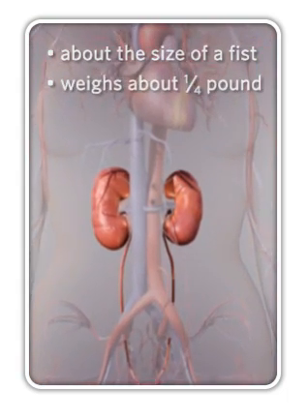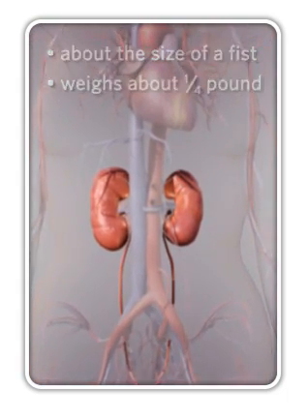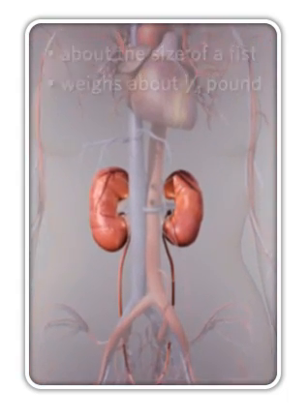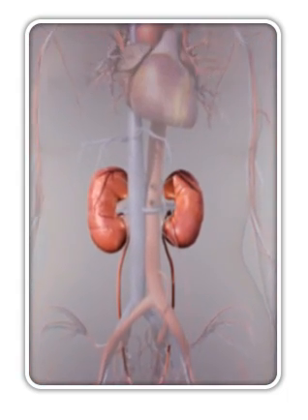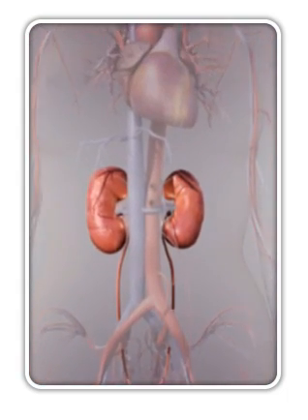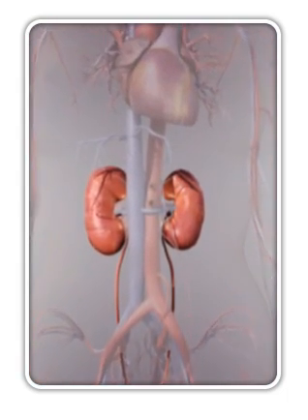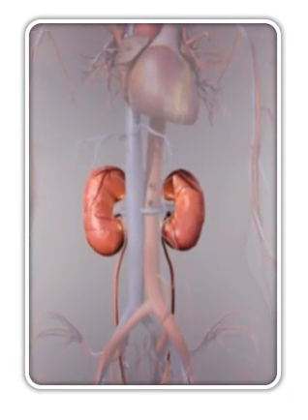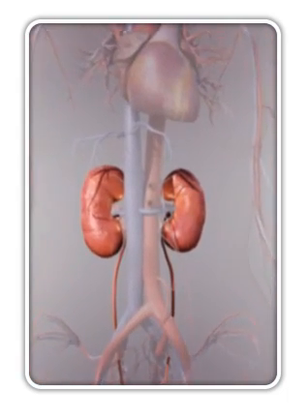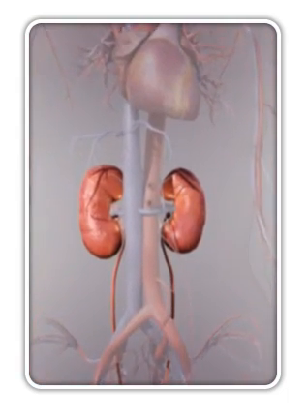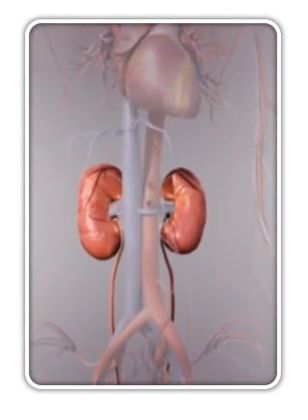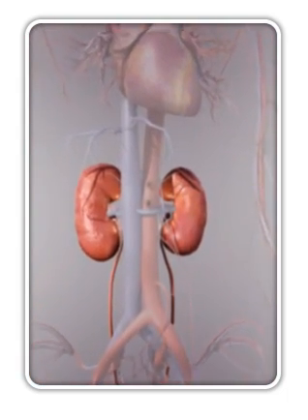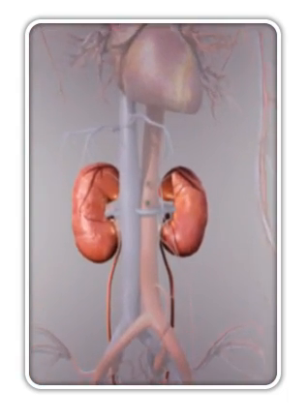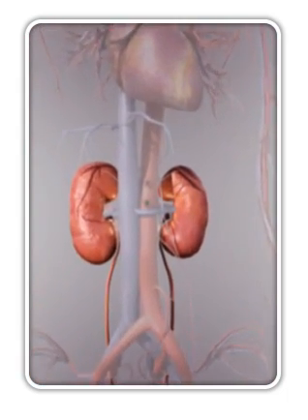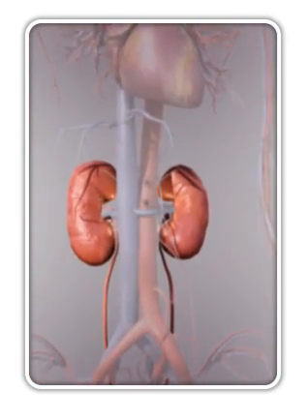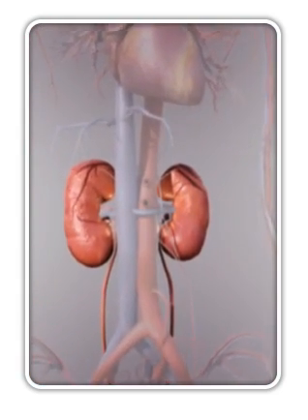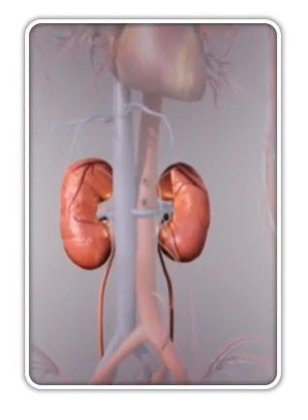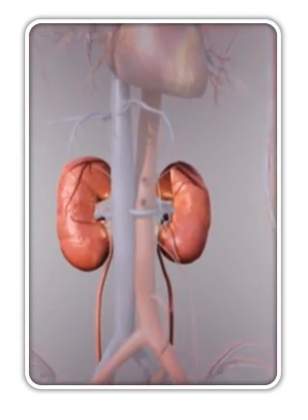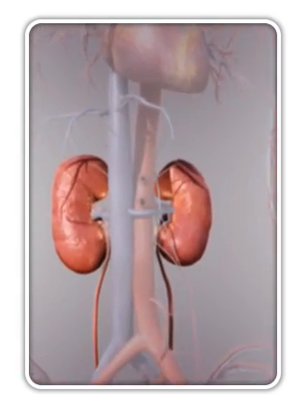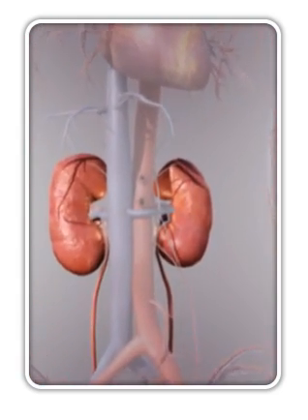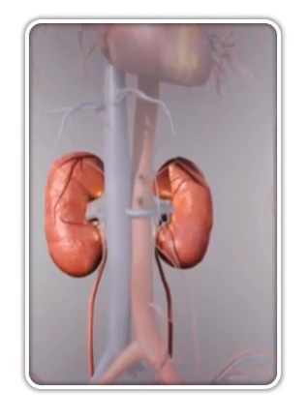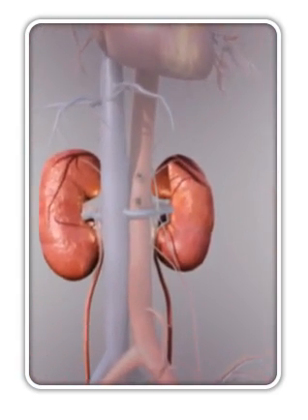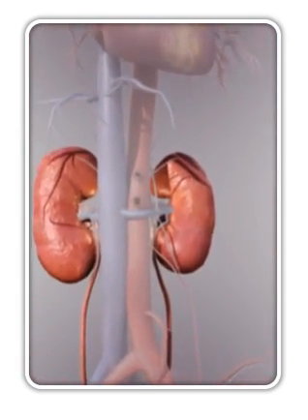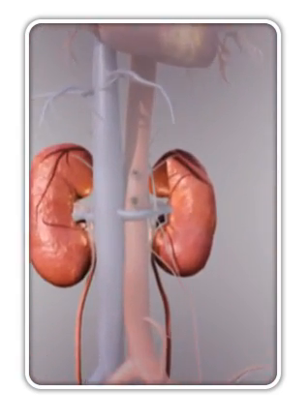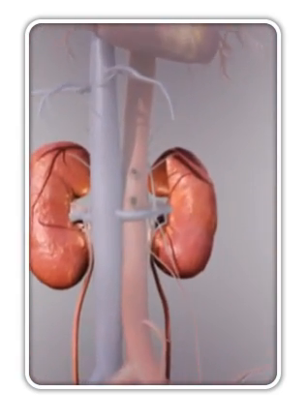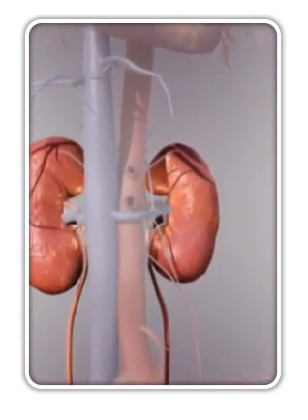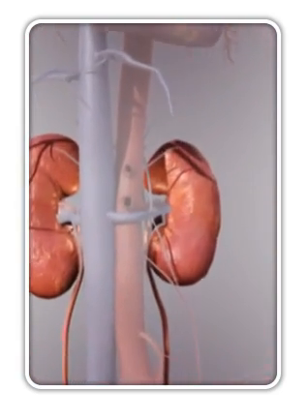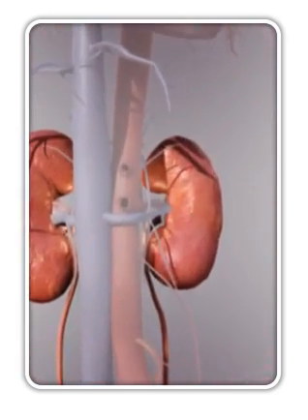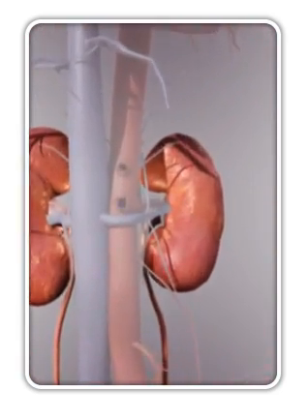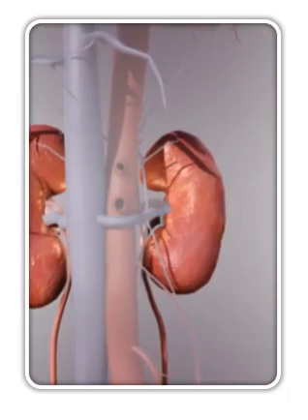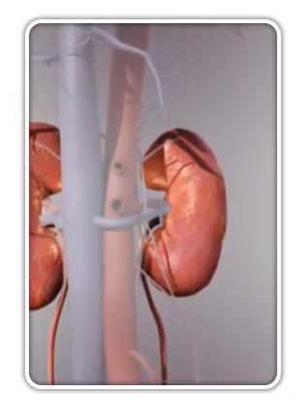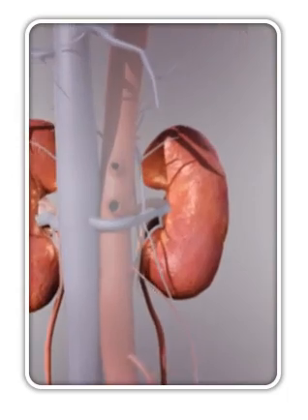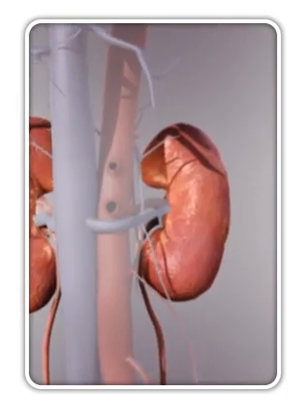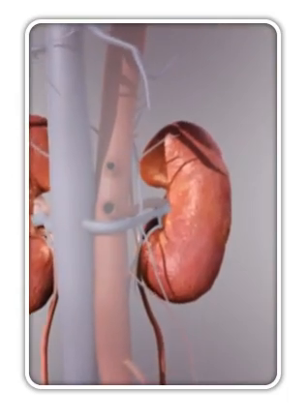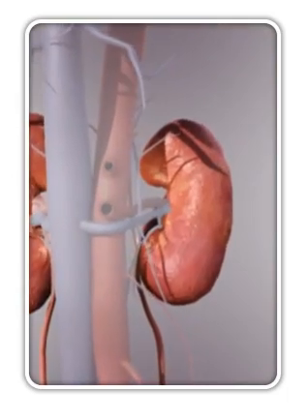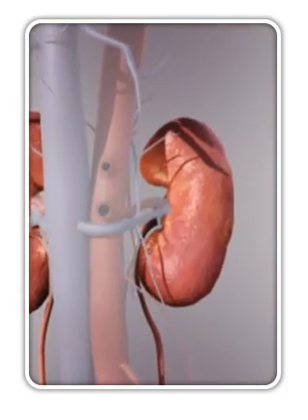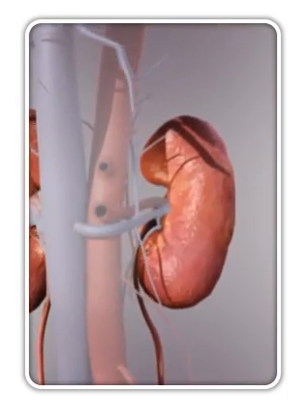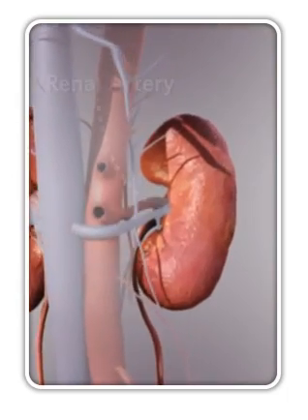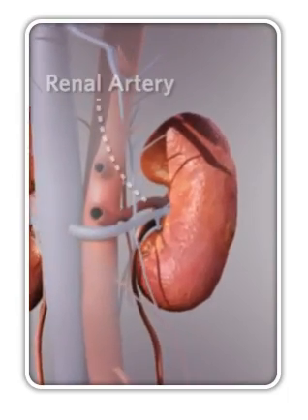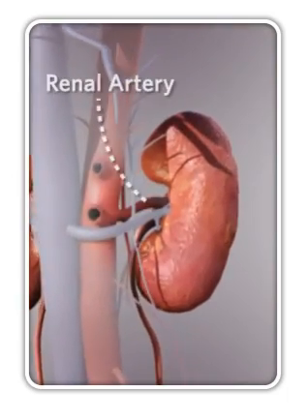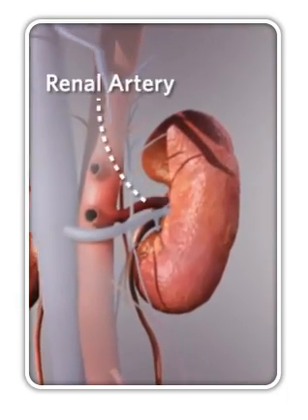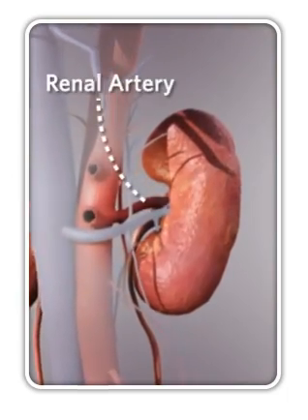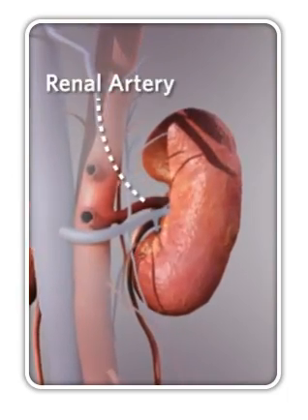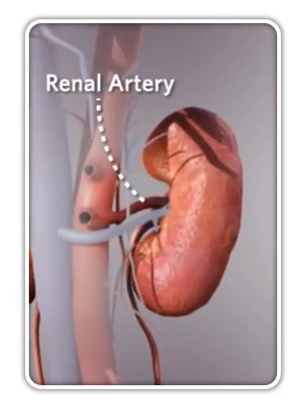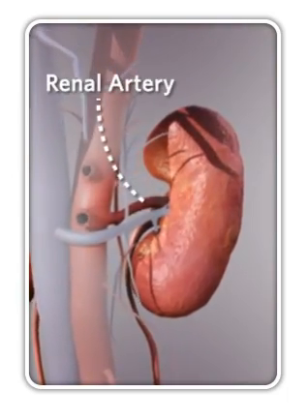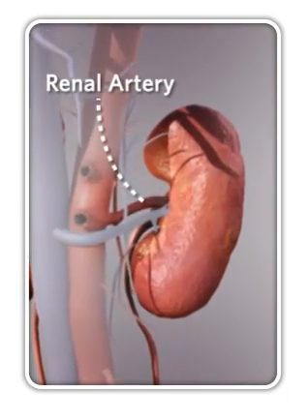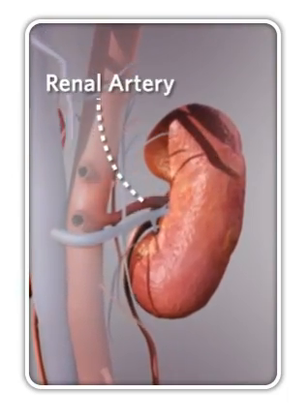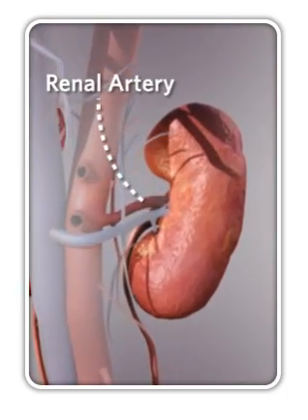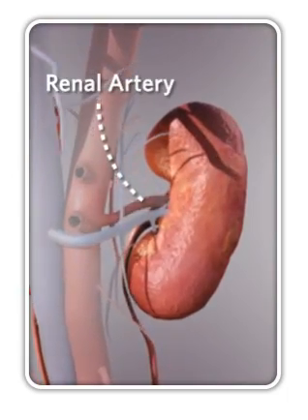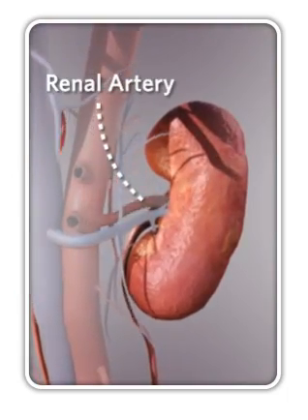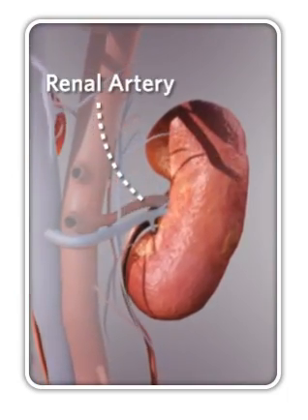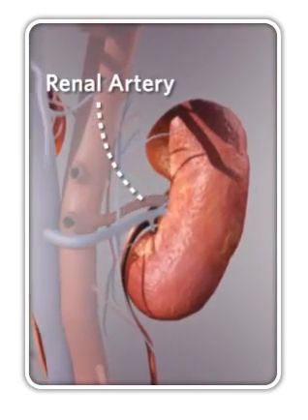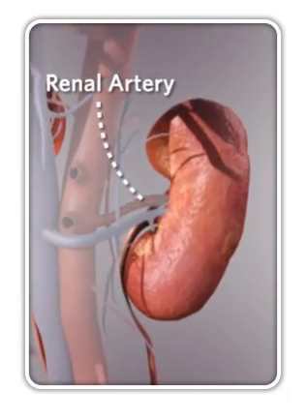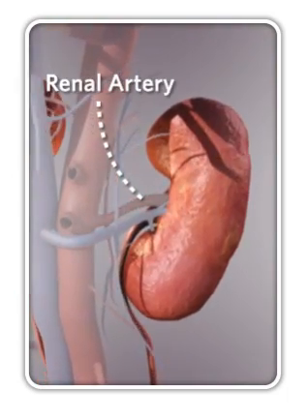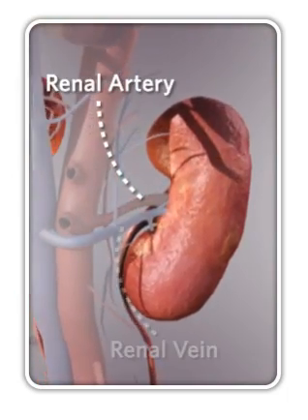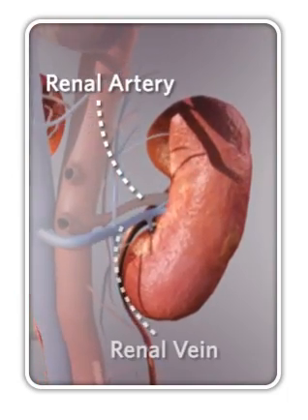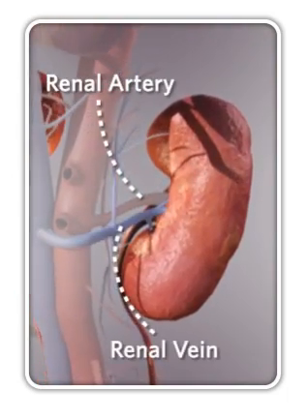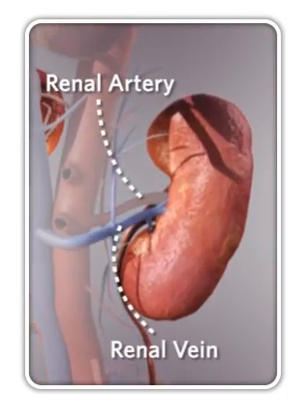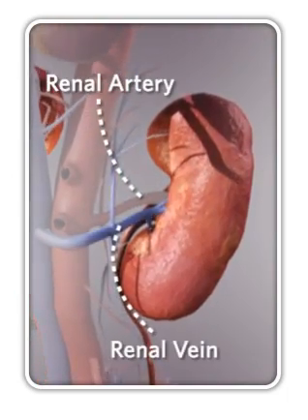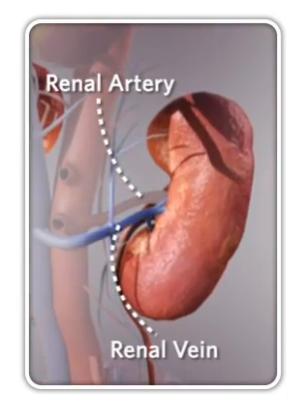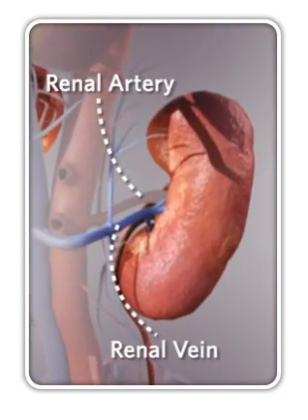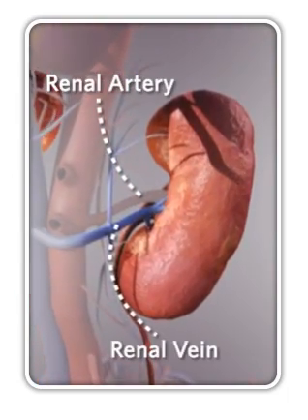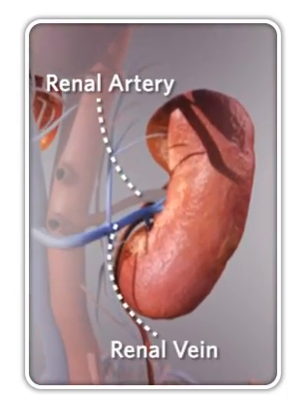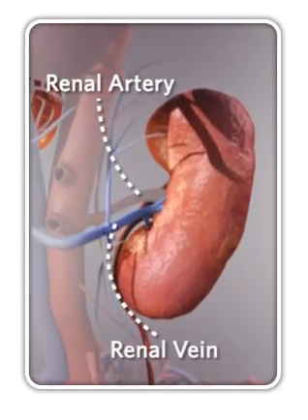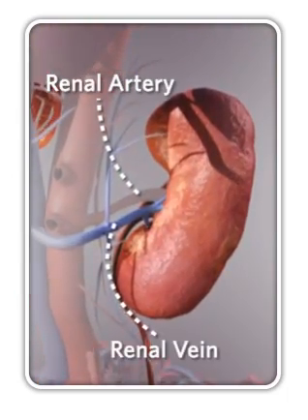Blood travels to your kidneys through blood vessels called the renal arteries, and away from the kidneys through the renal veins.